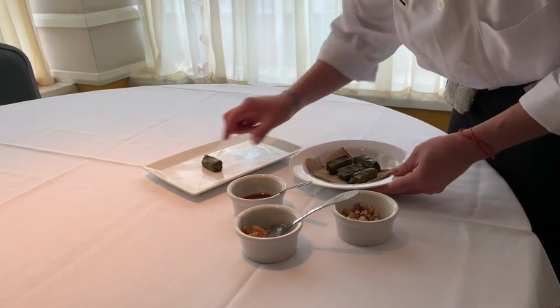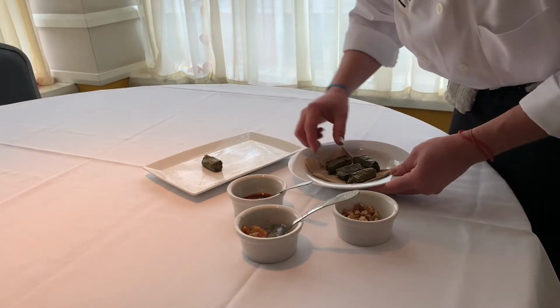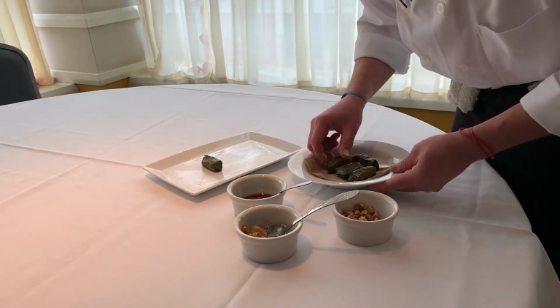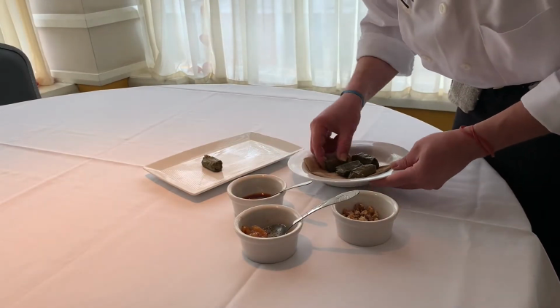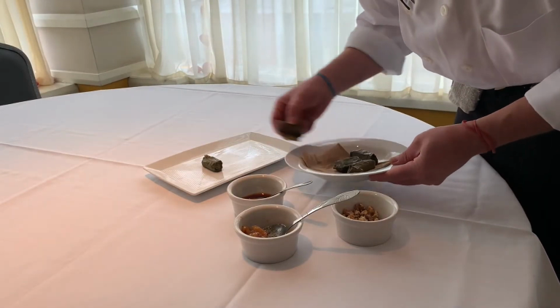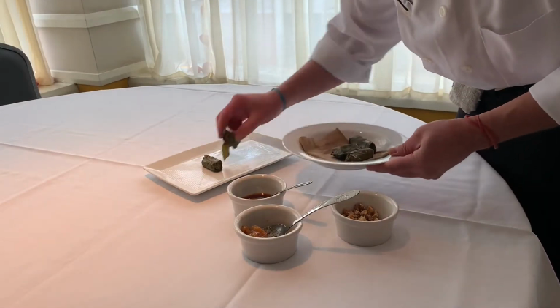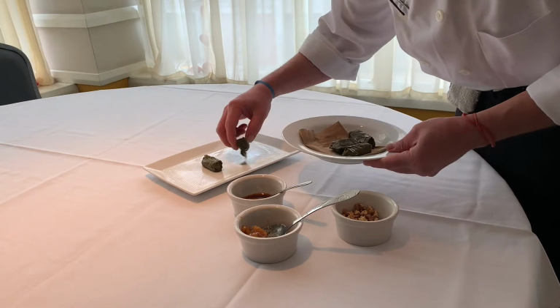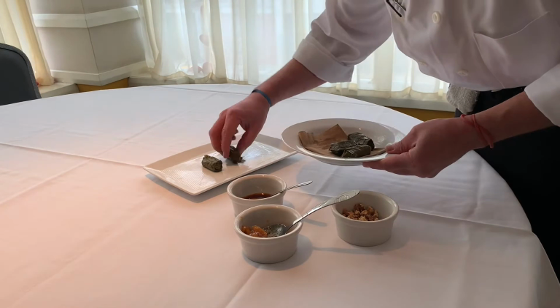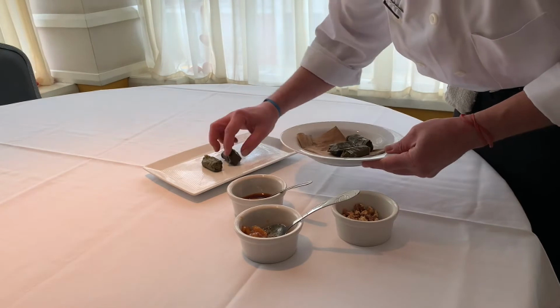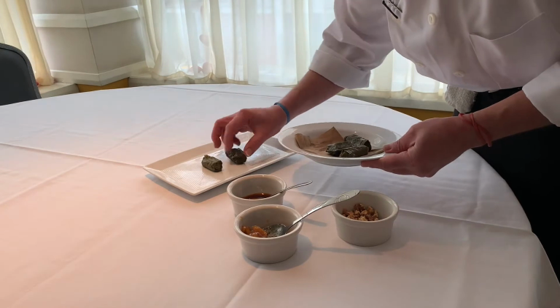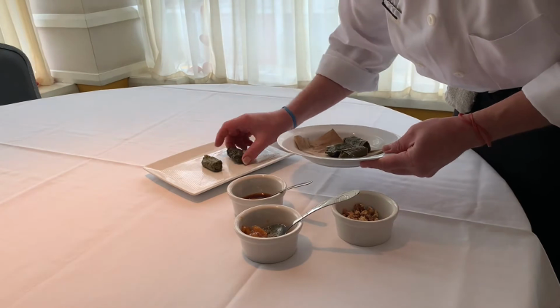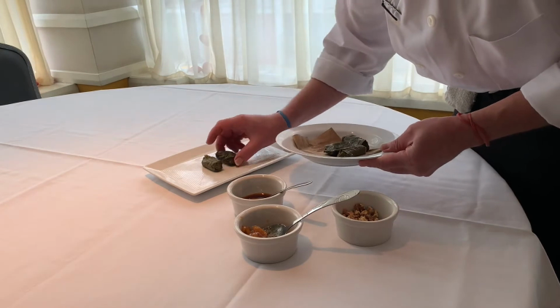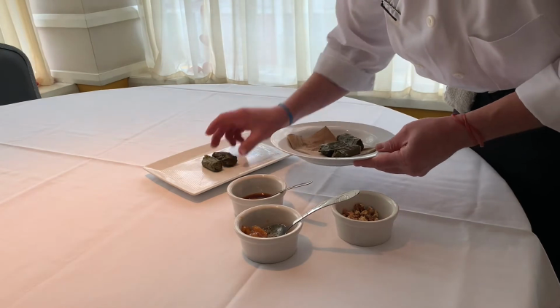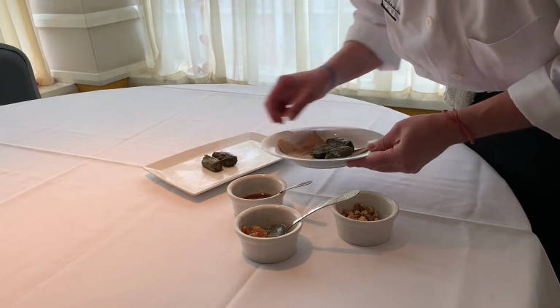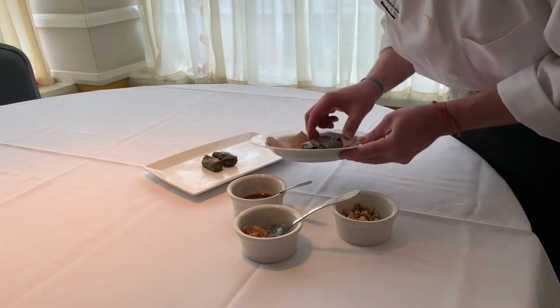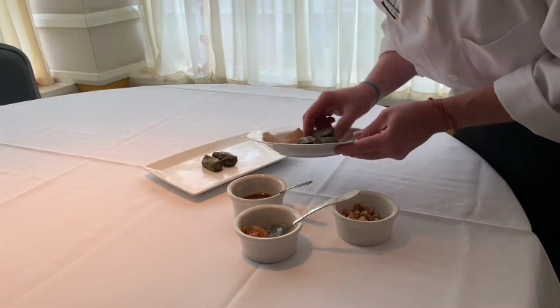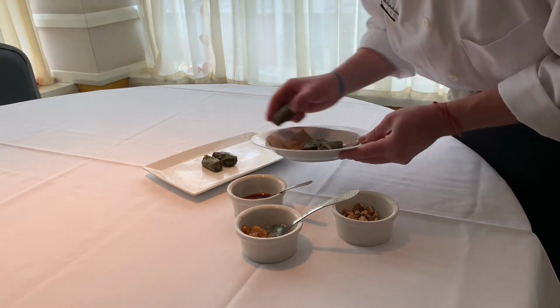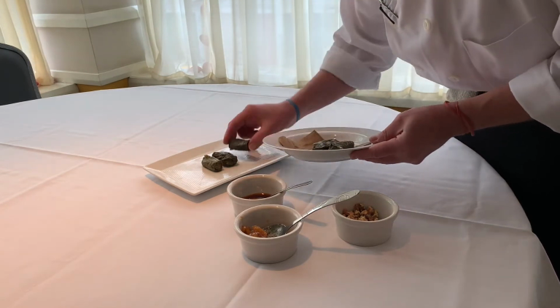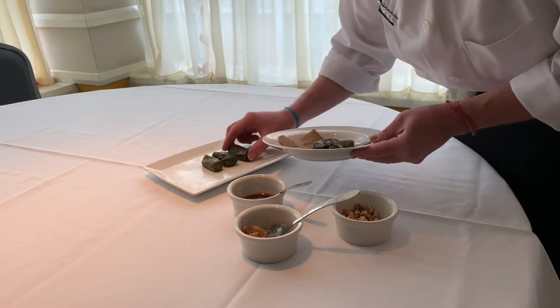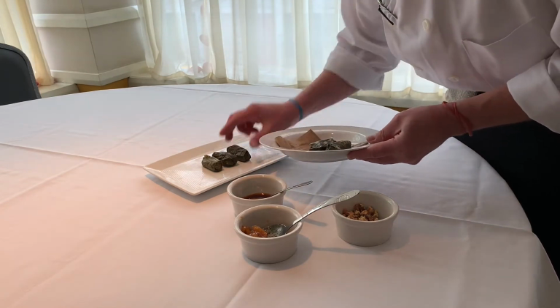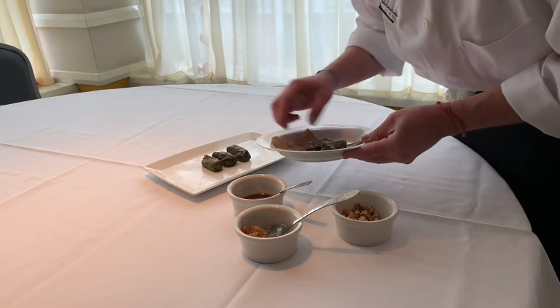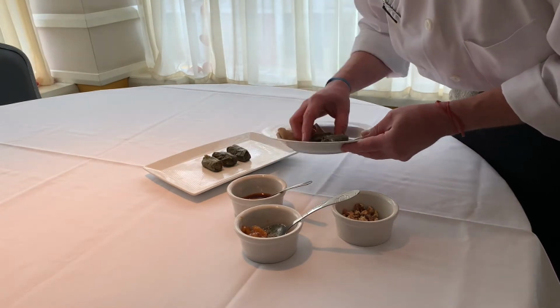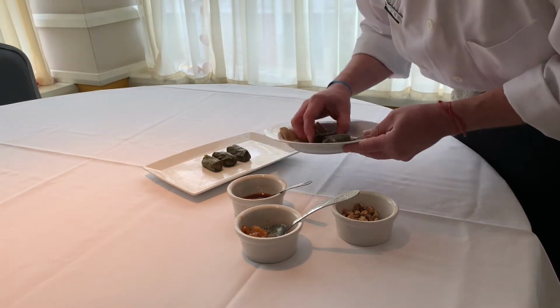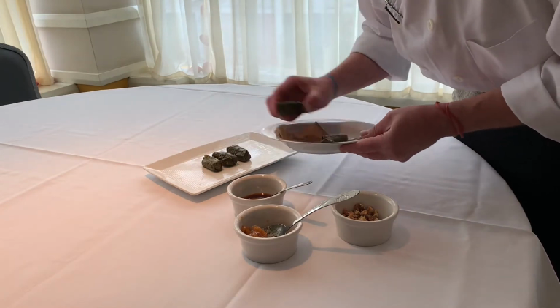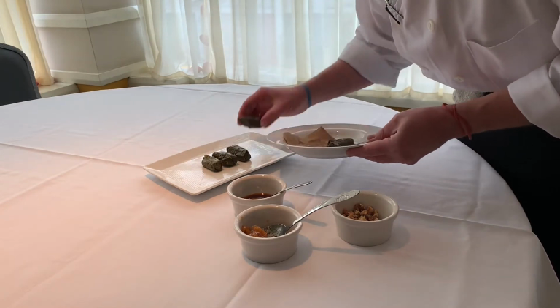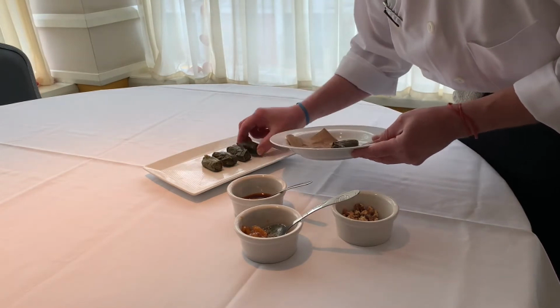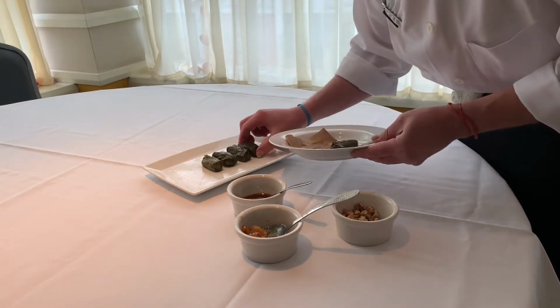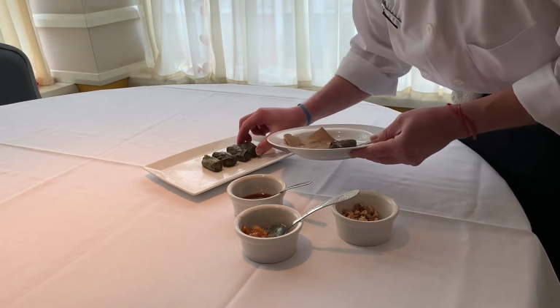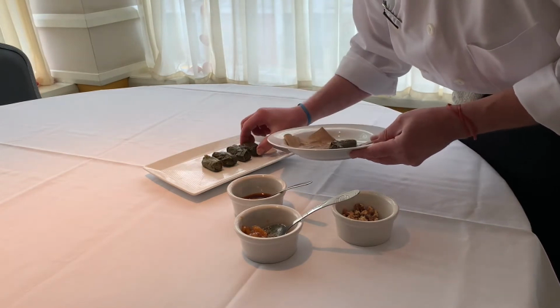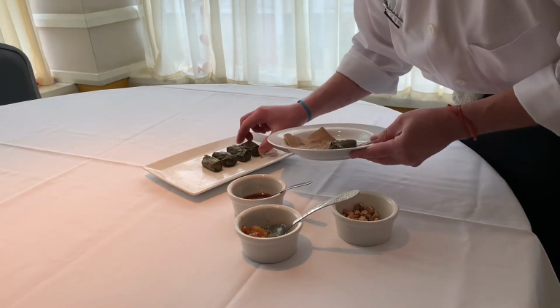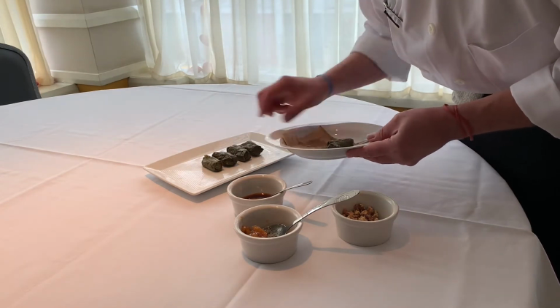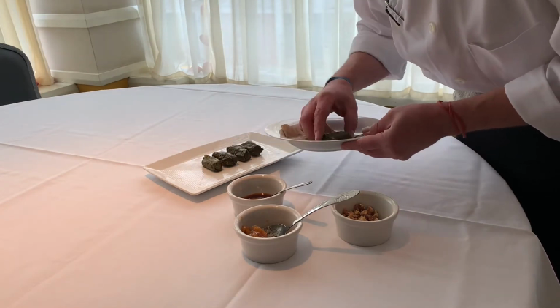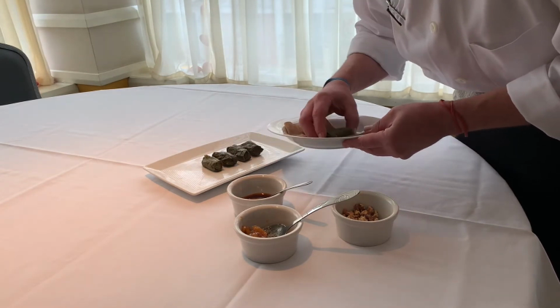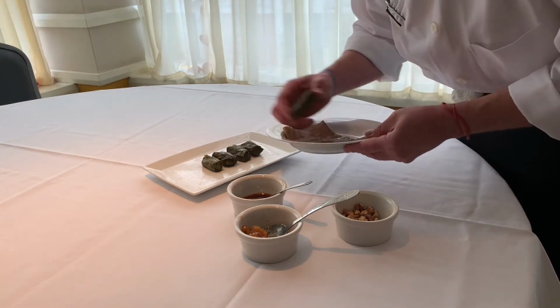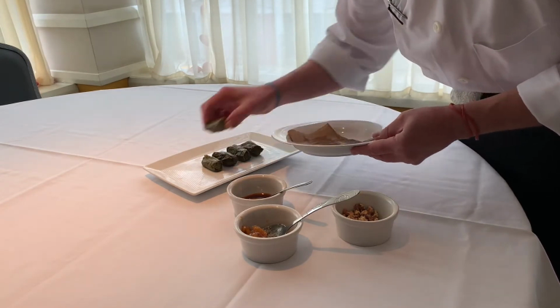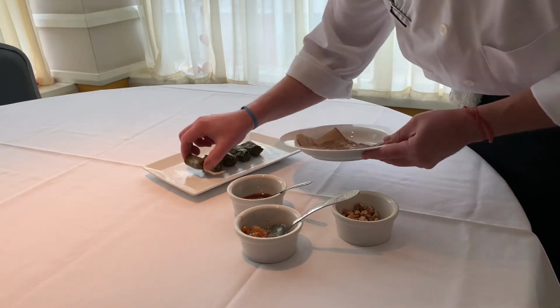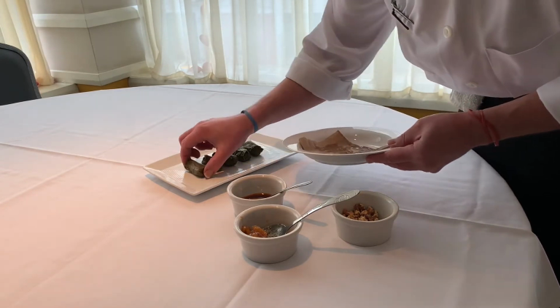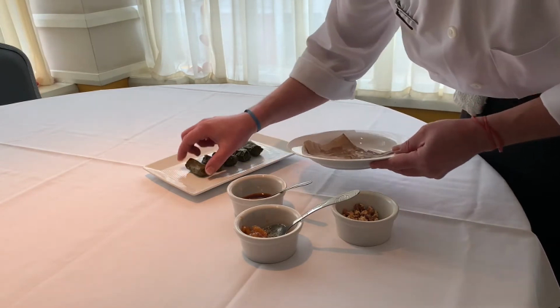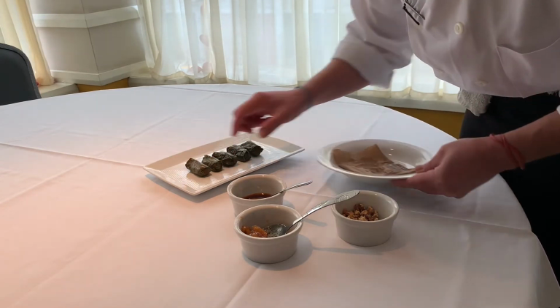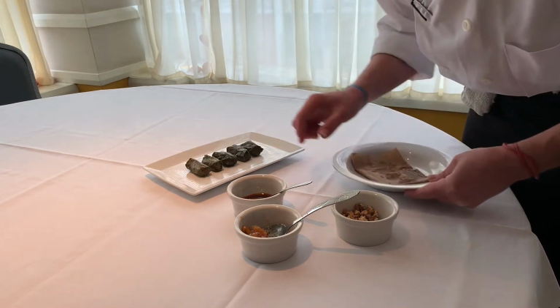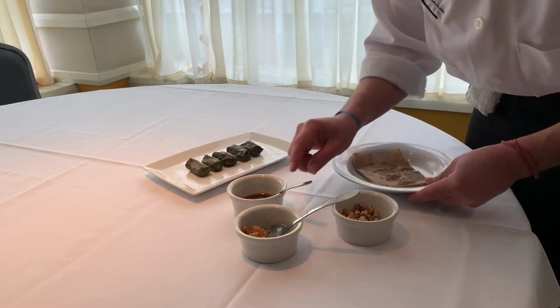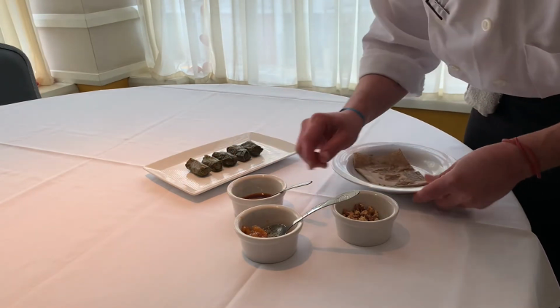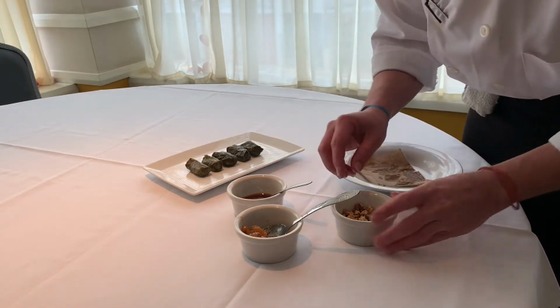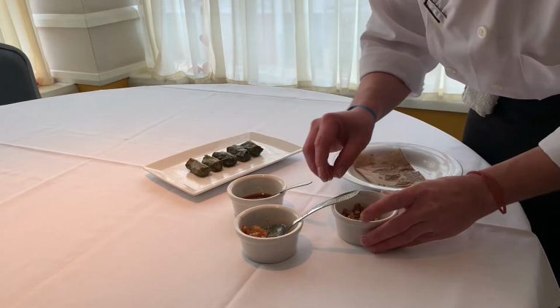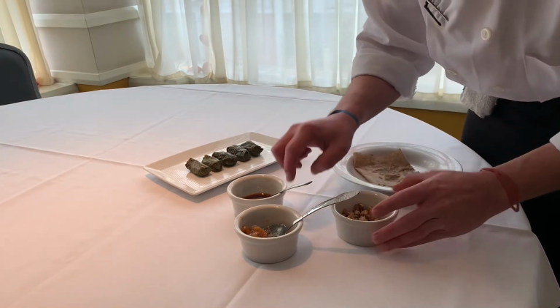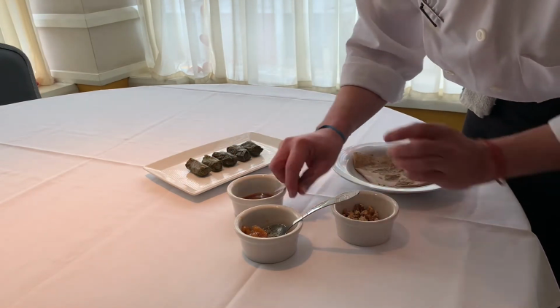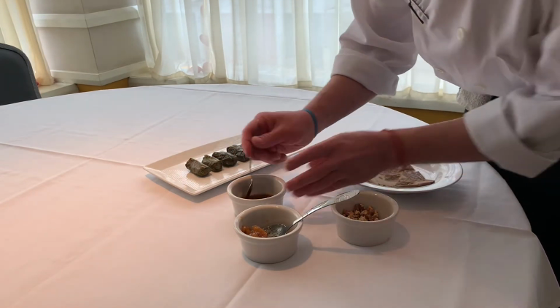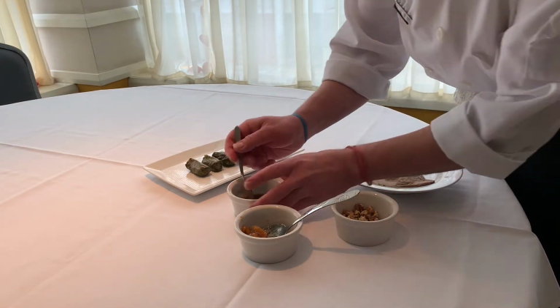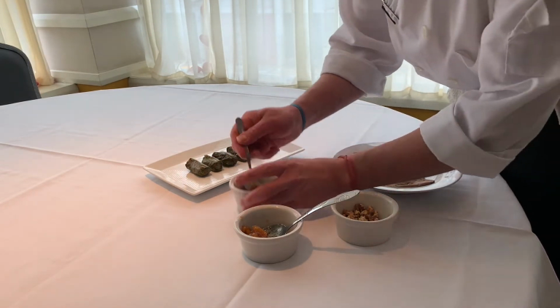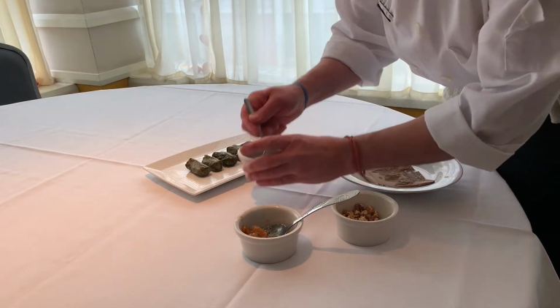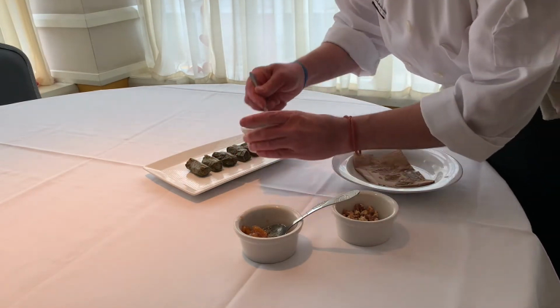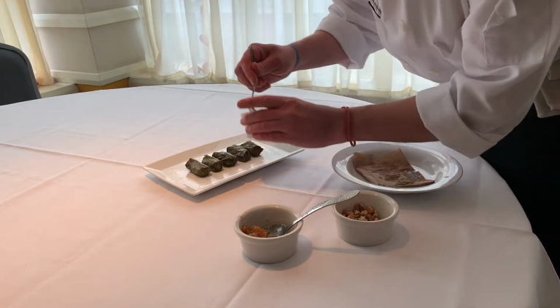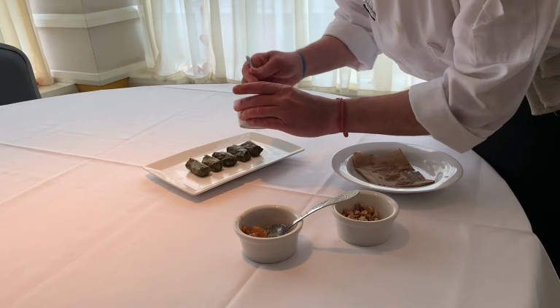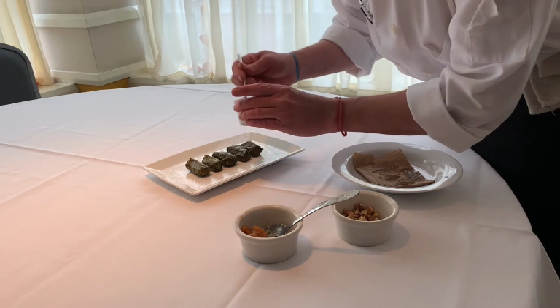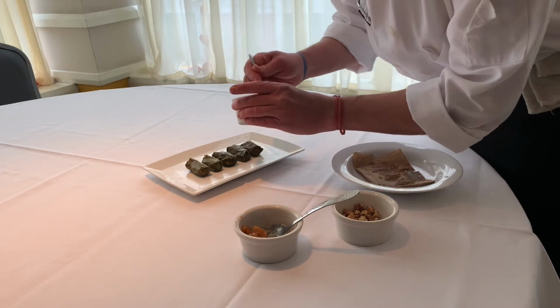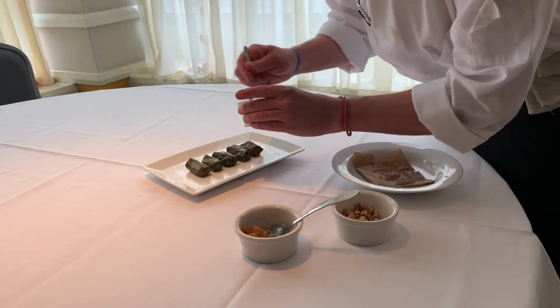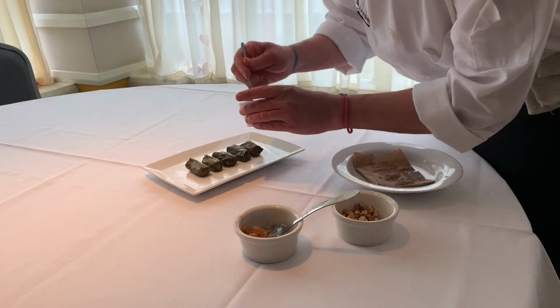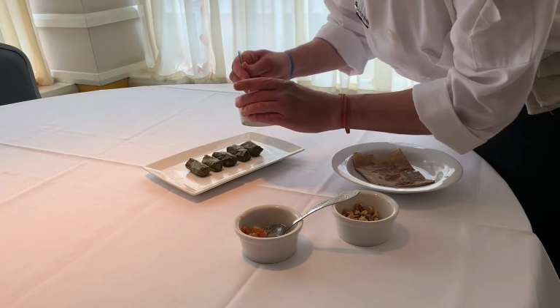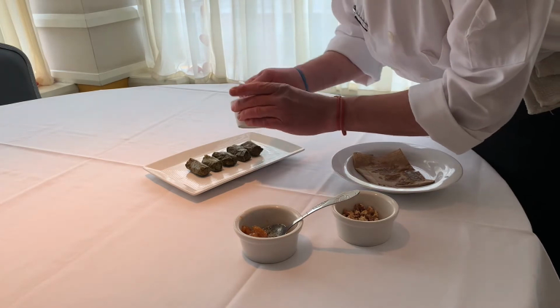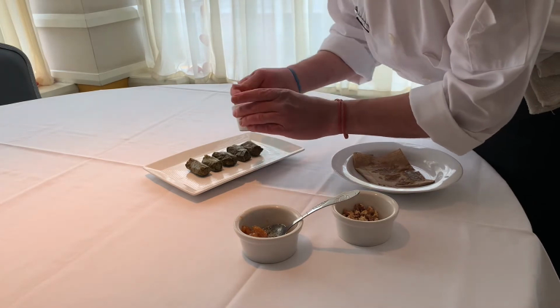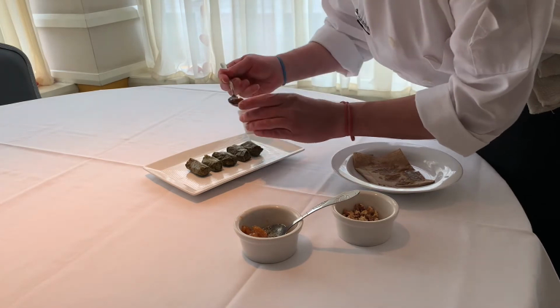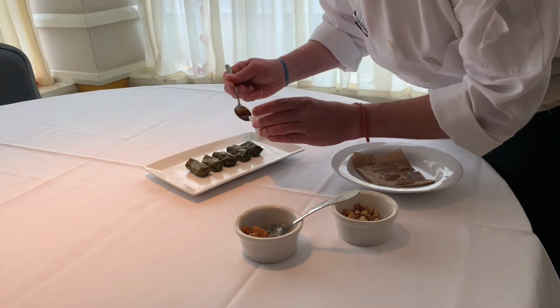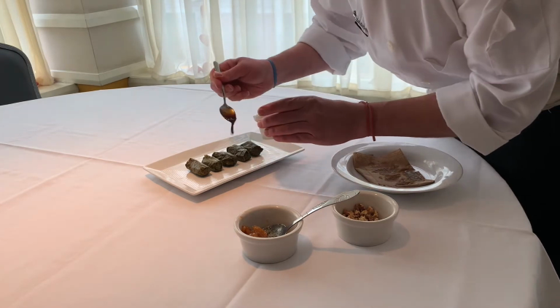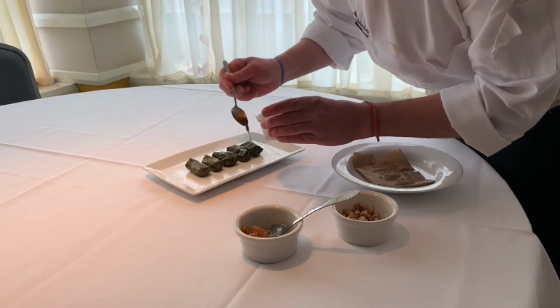Plating tips — we usually try to make sure everything's kind of dispersed, so as you're going down to get bites, you're getting a little bit of everything with it.